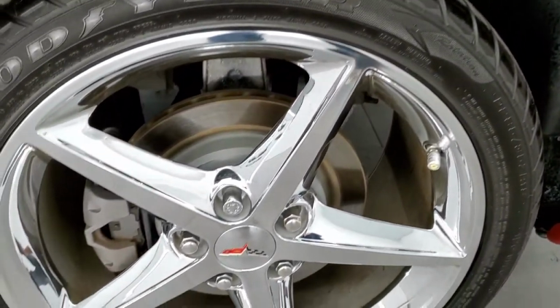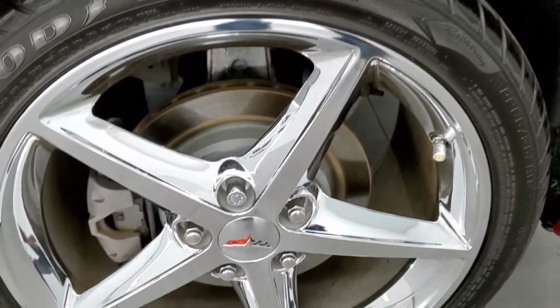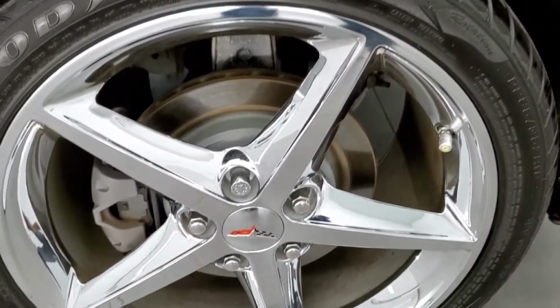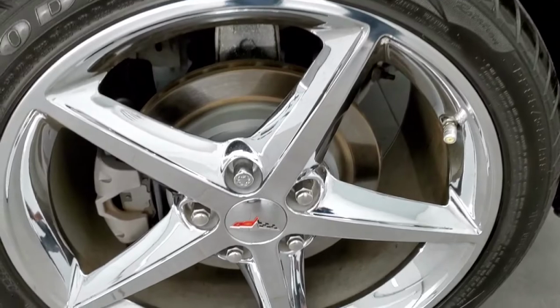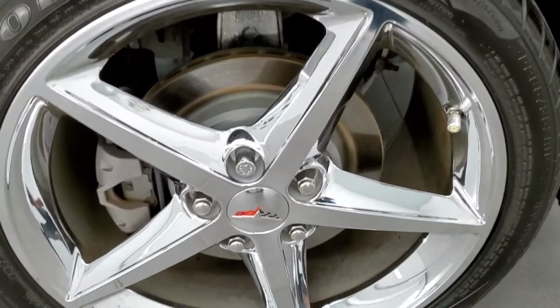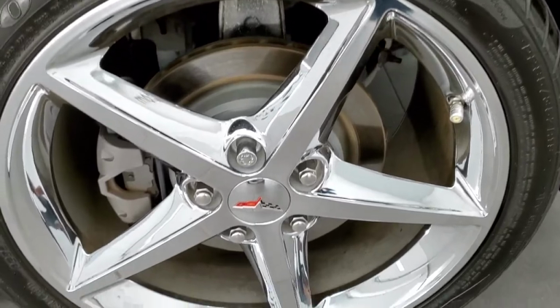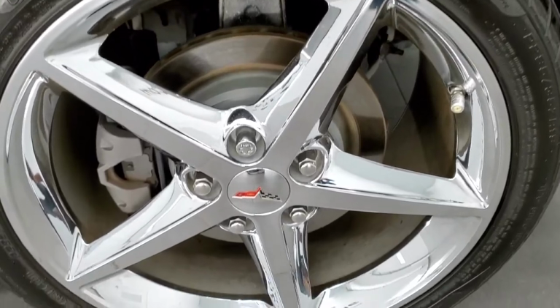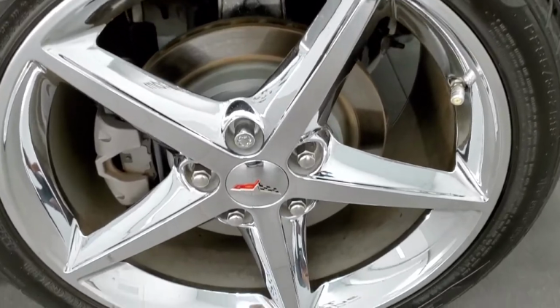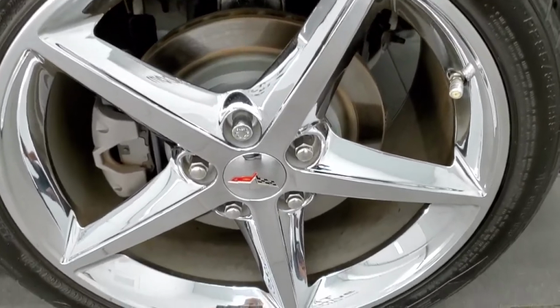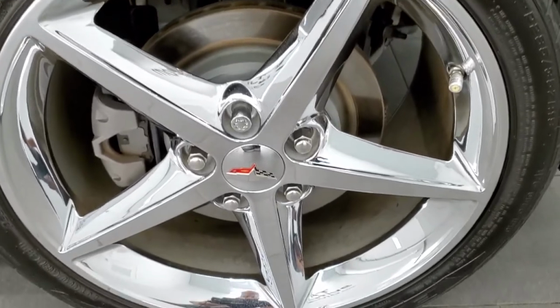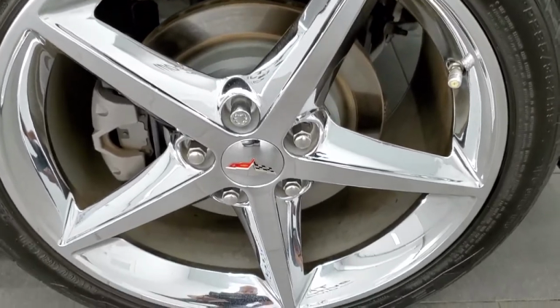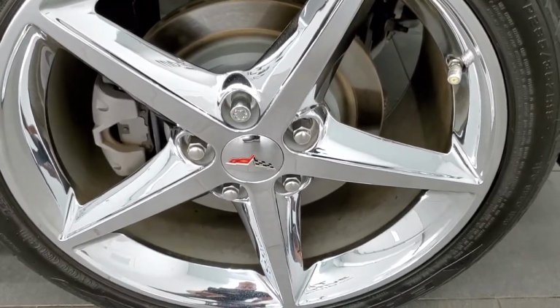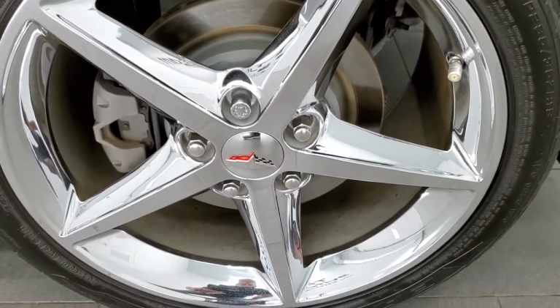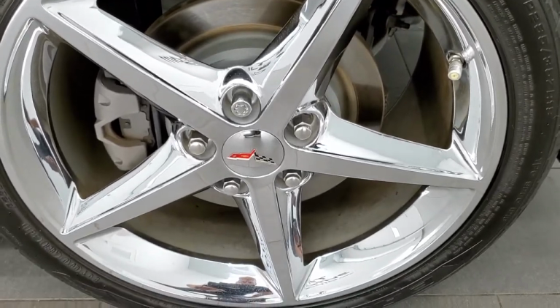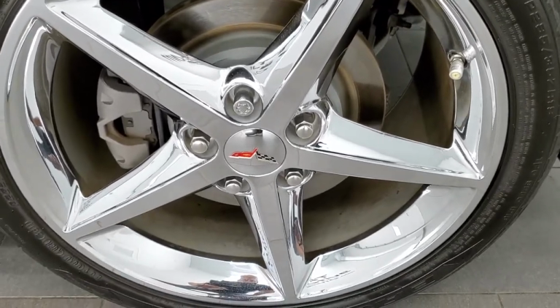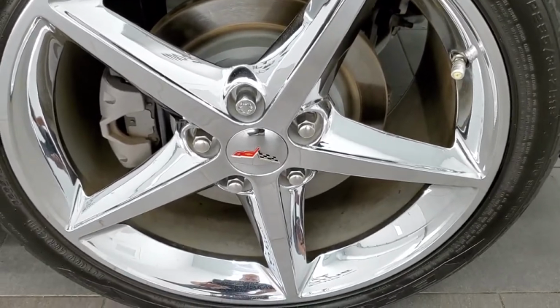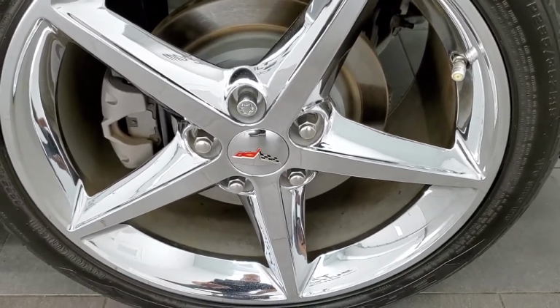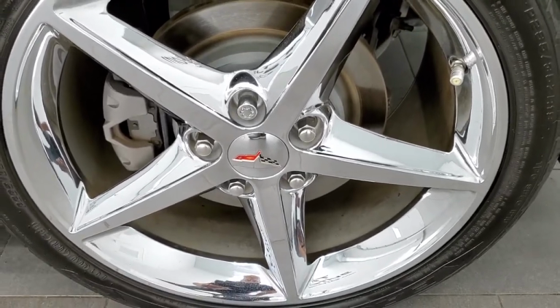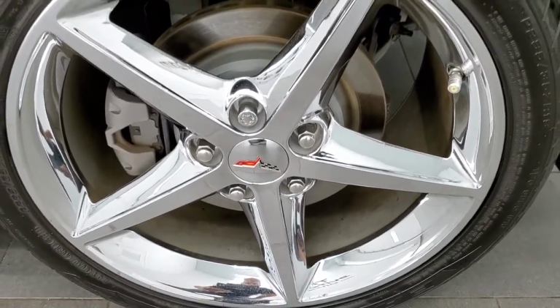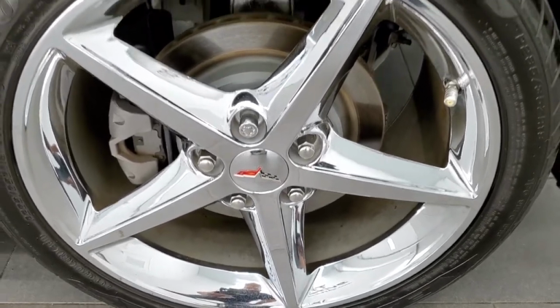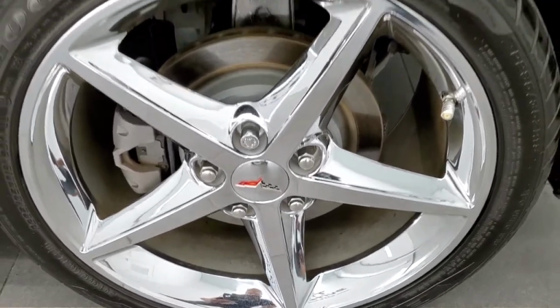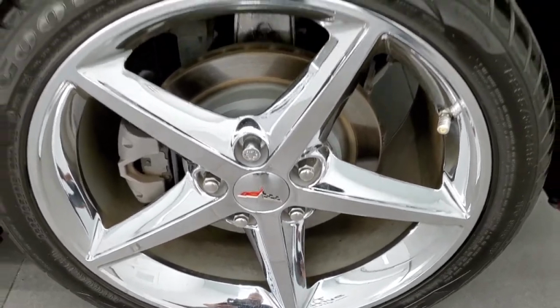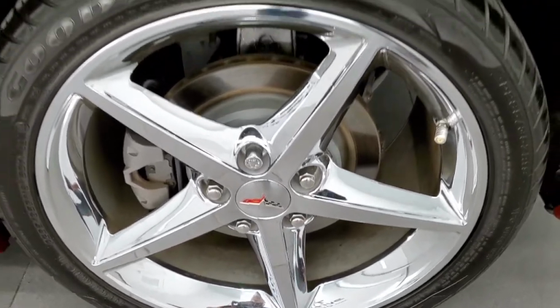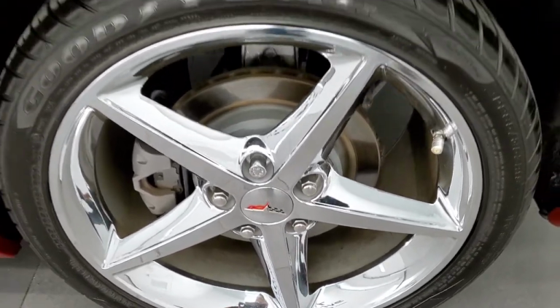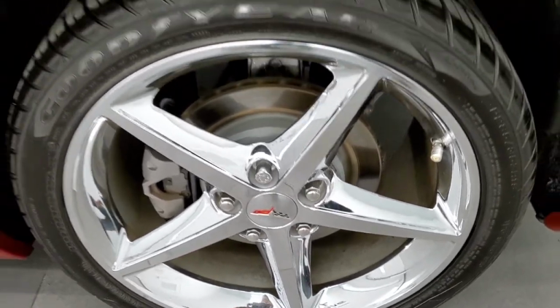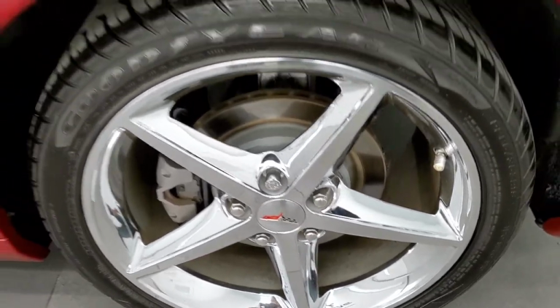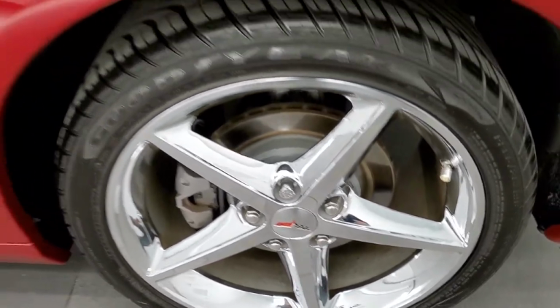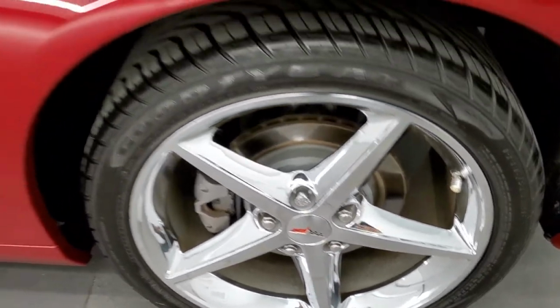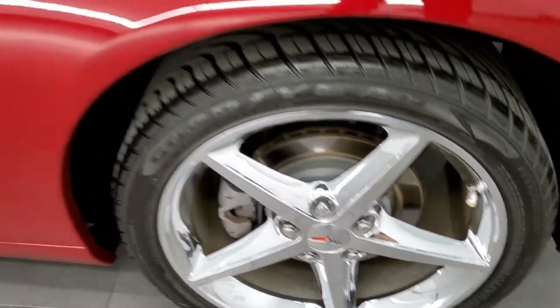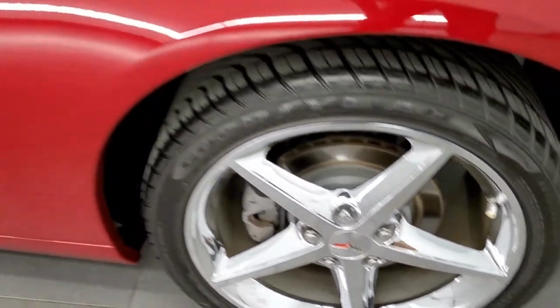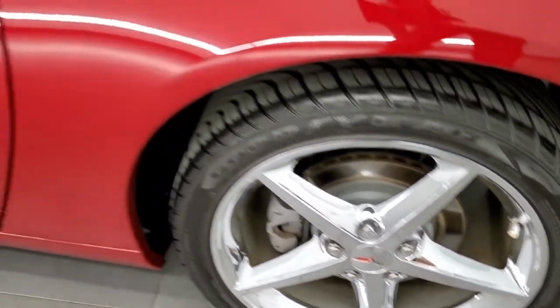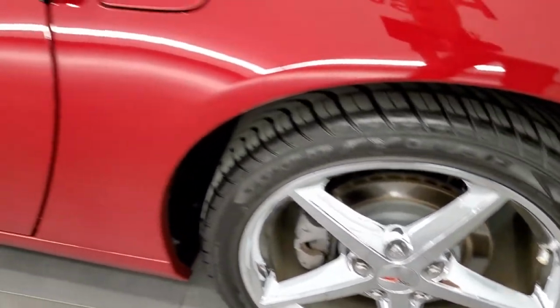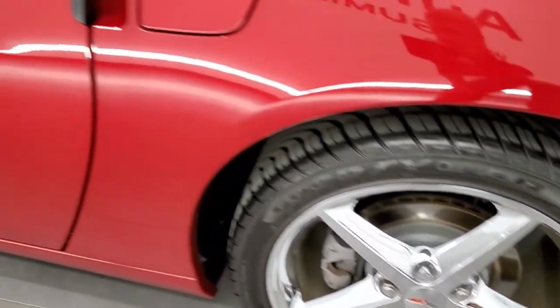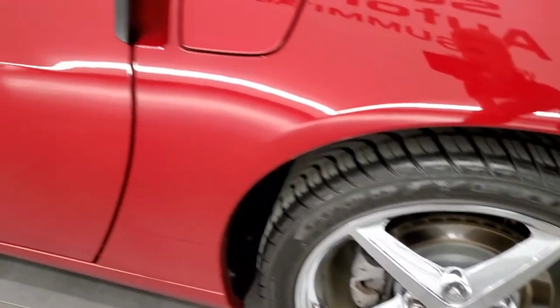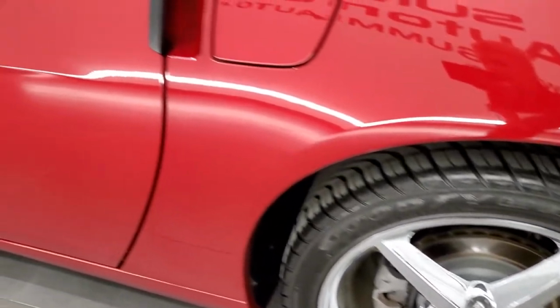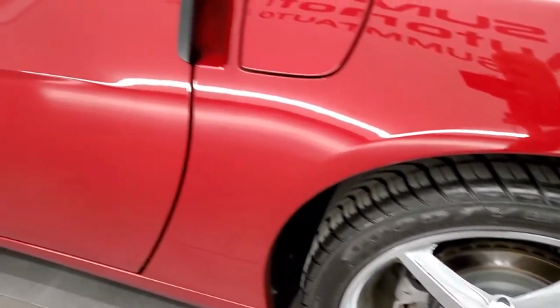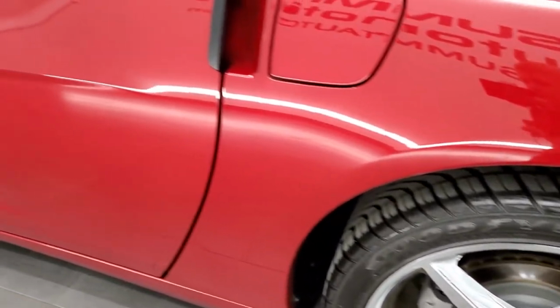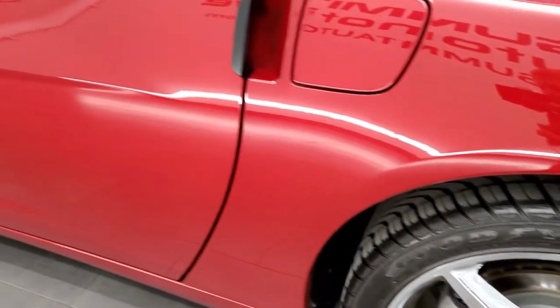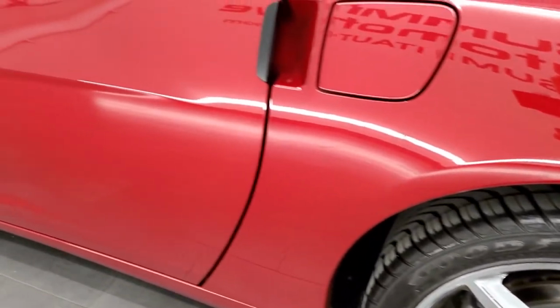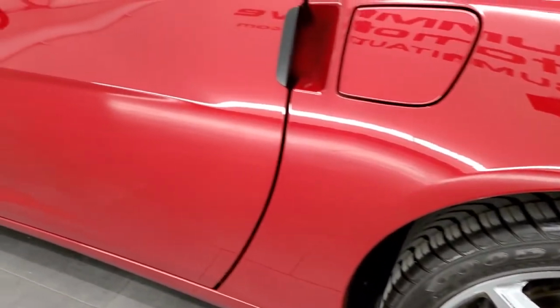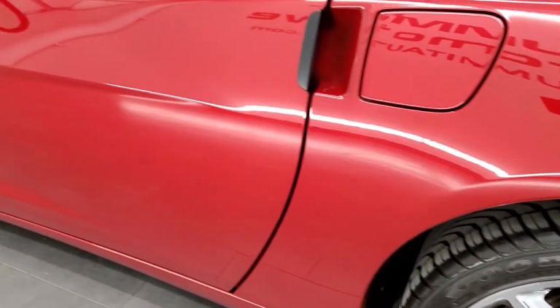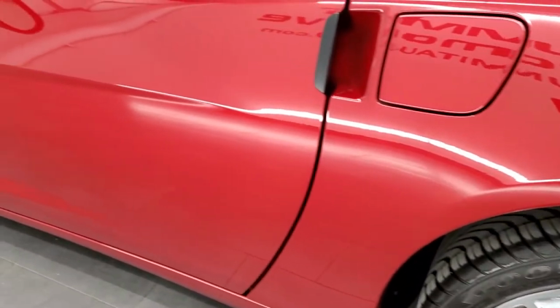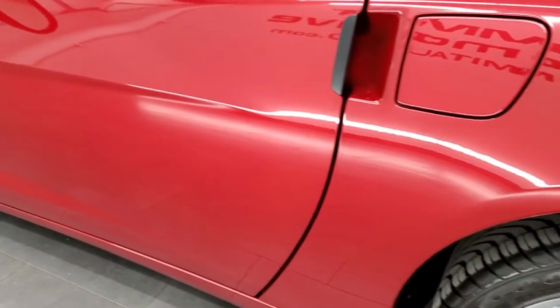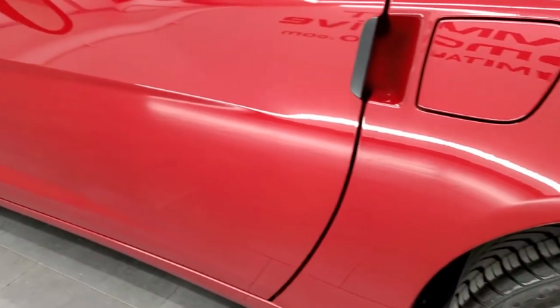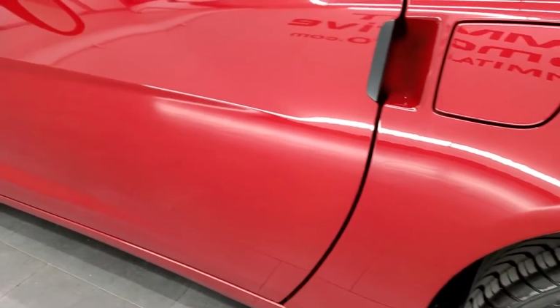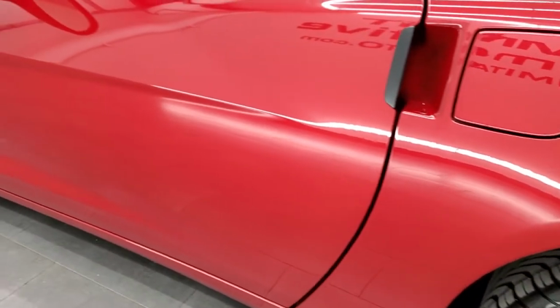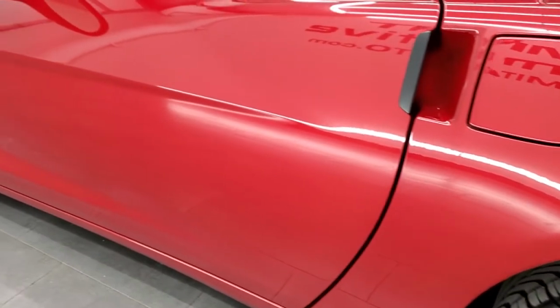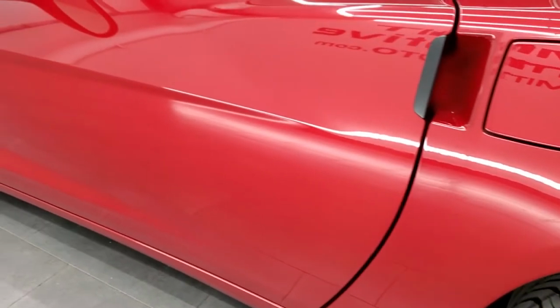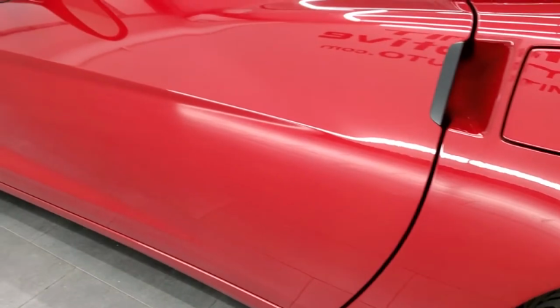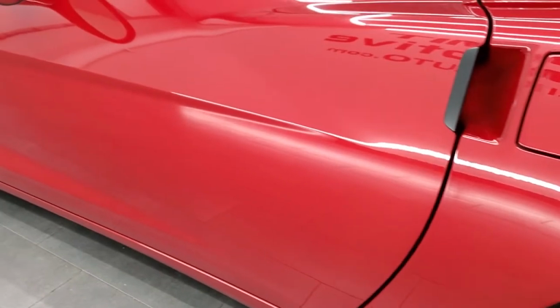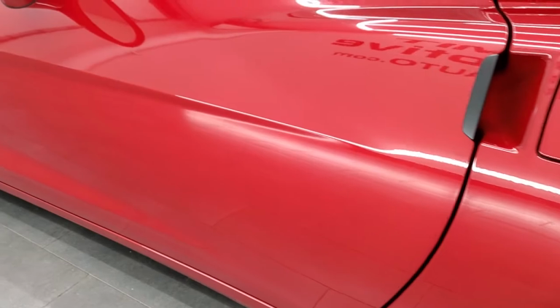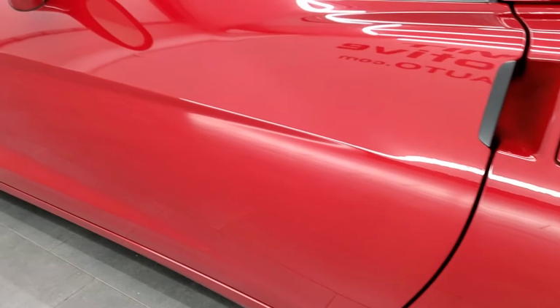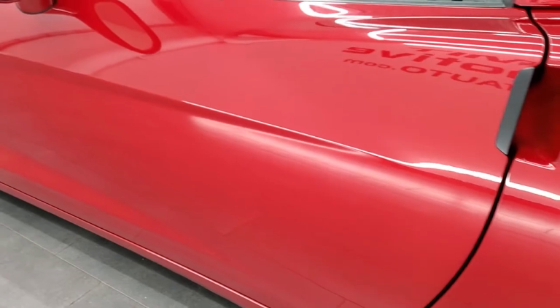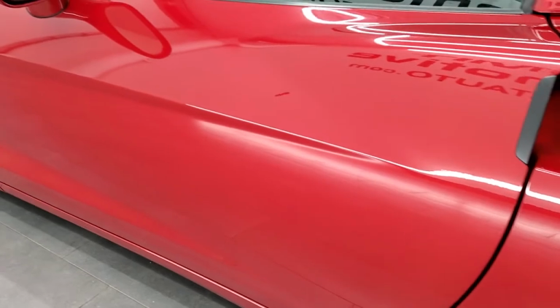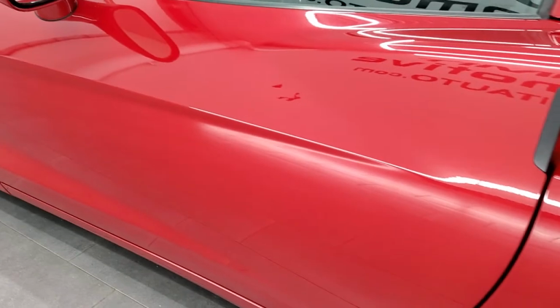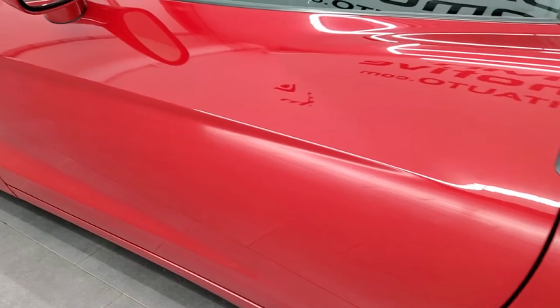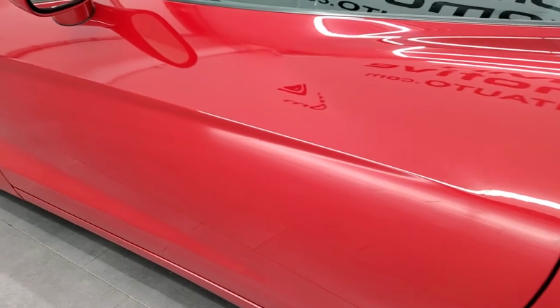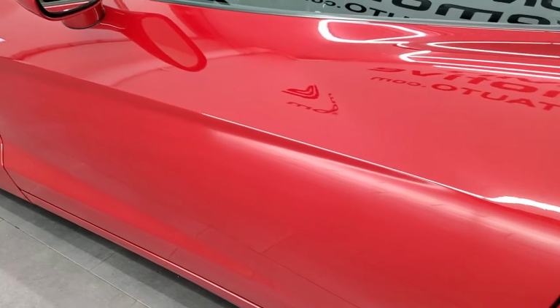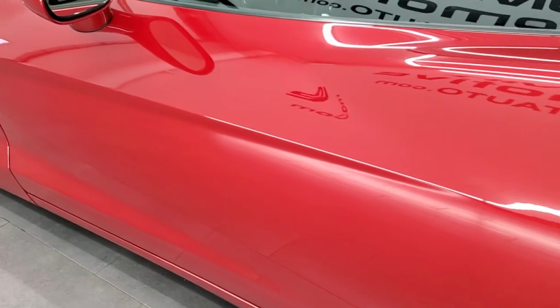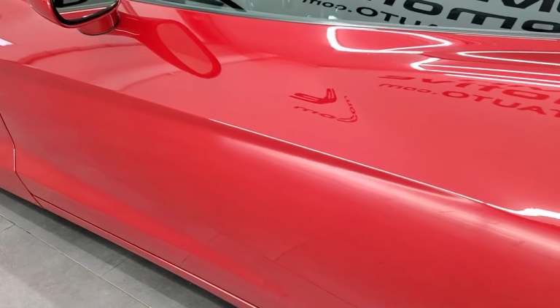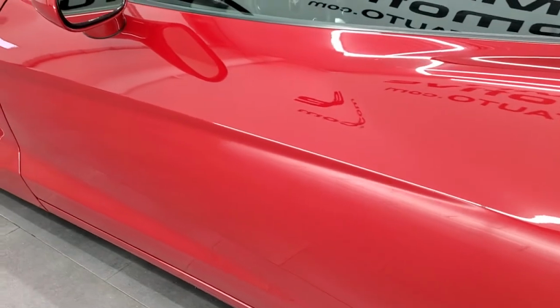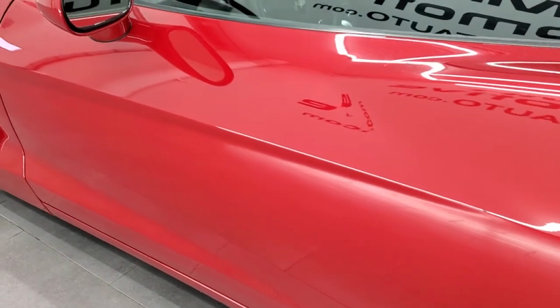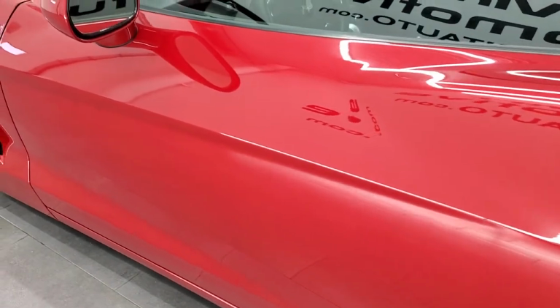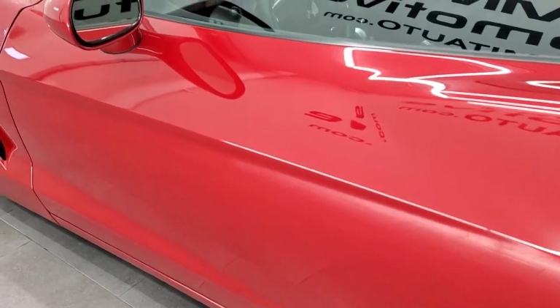Rear quarter looks great. The rear rim, no scuffs or scrapes. And down the driver's side door looks really, really good.